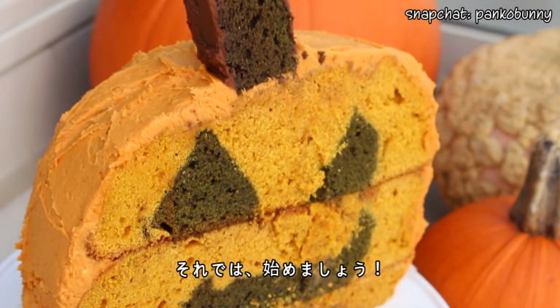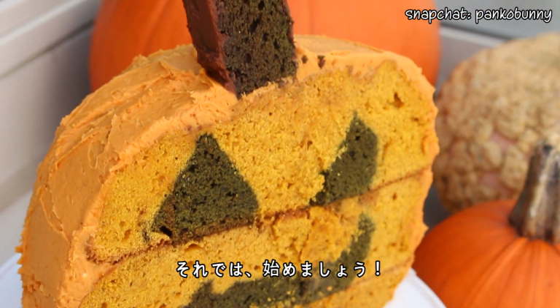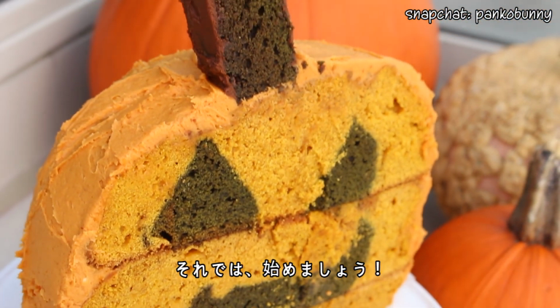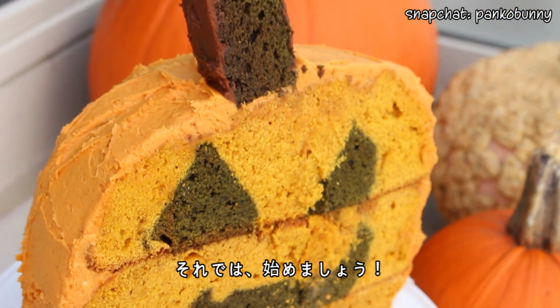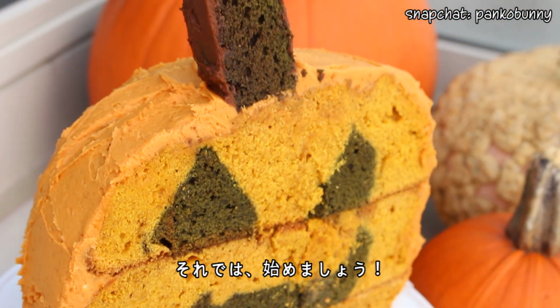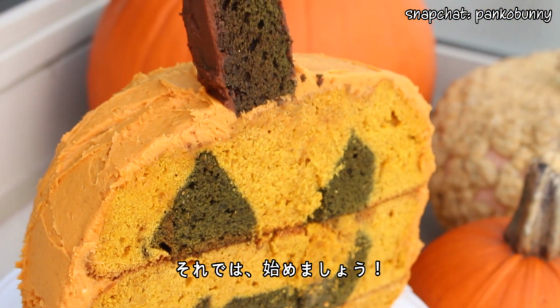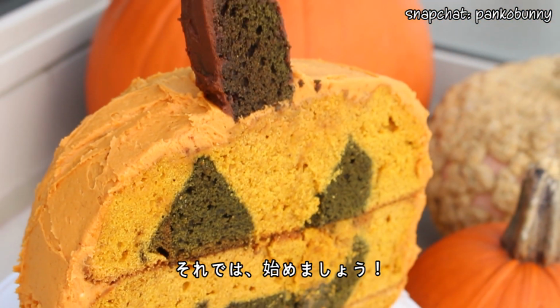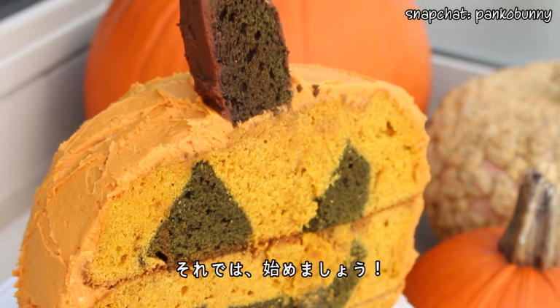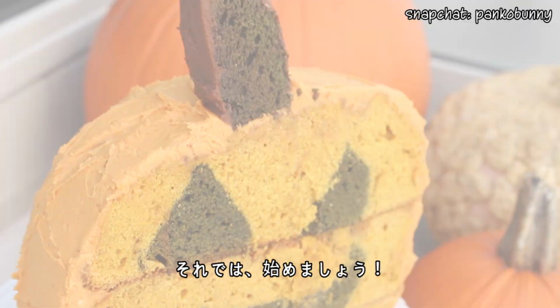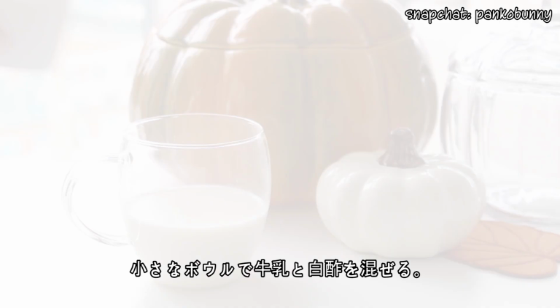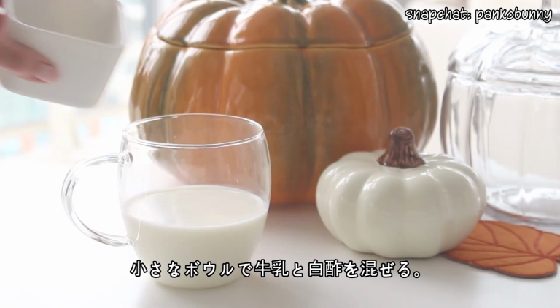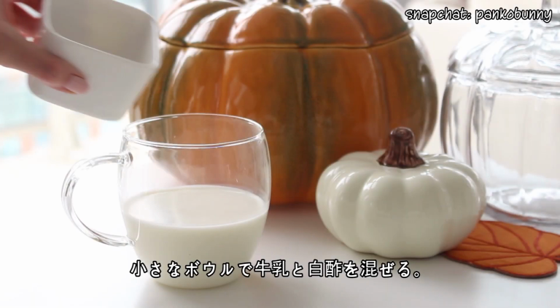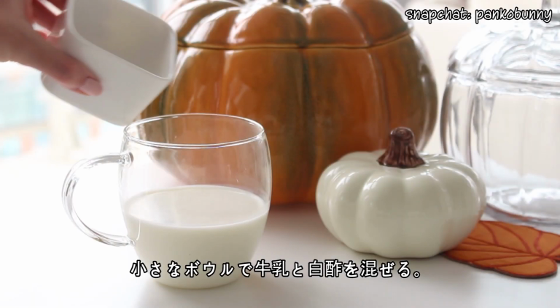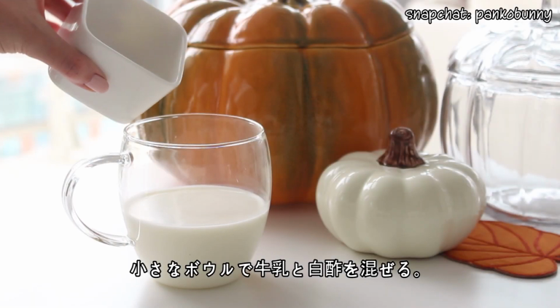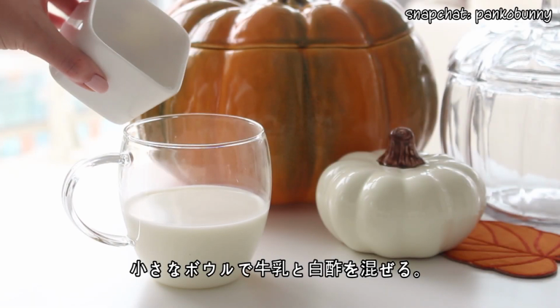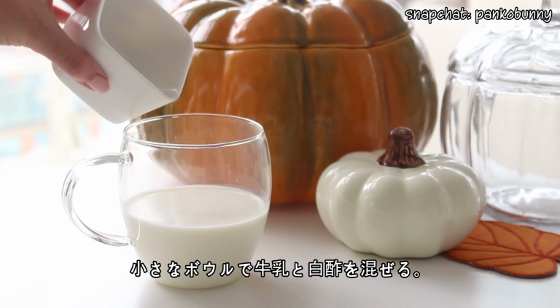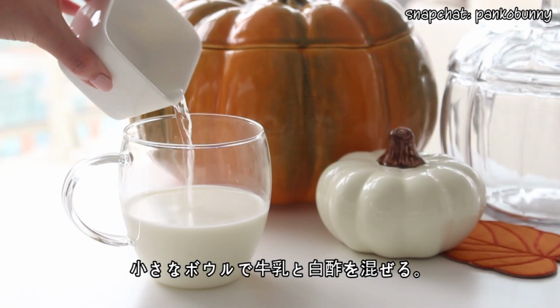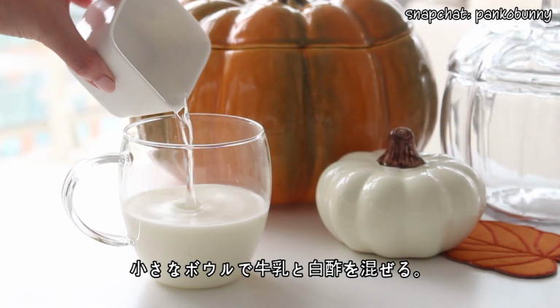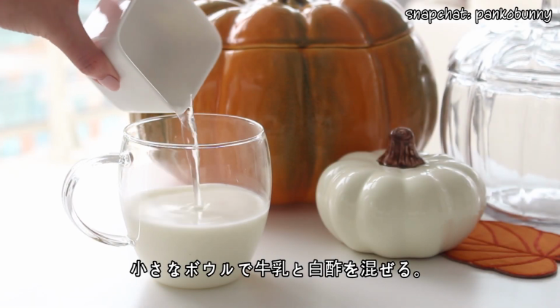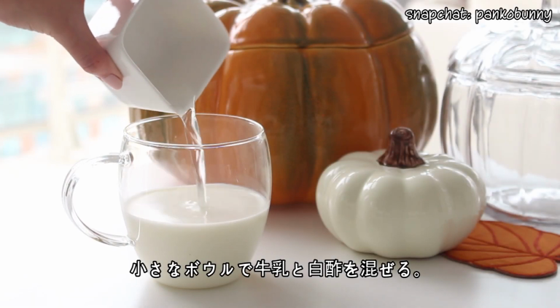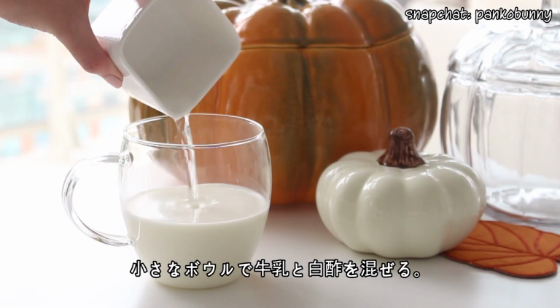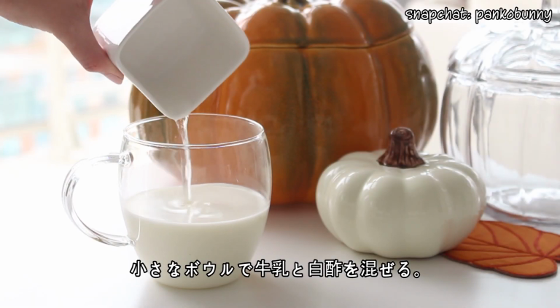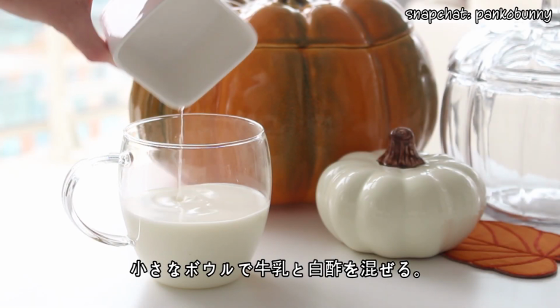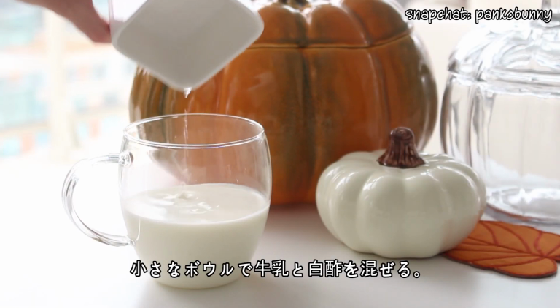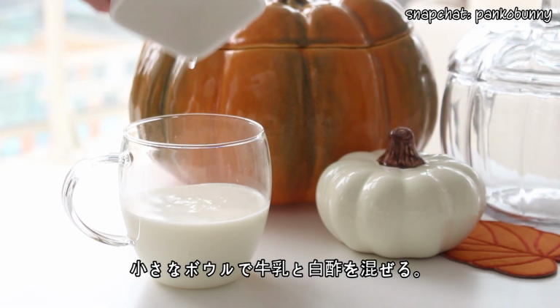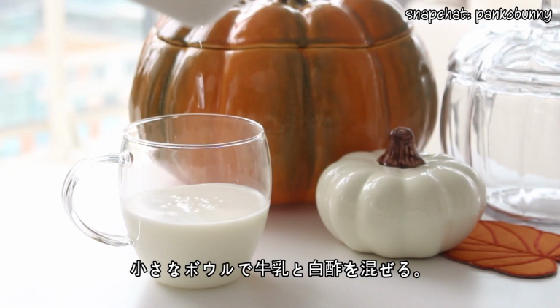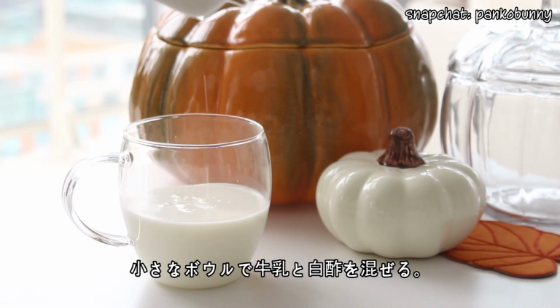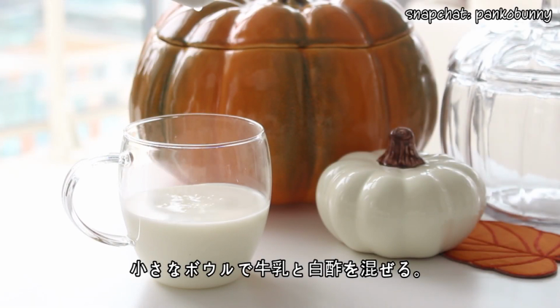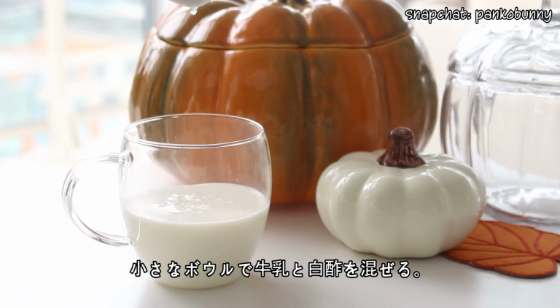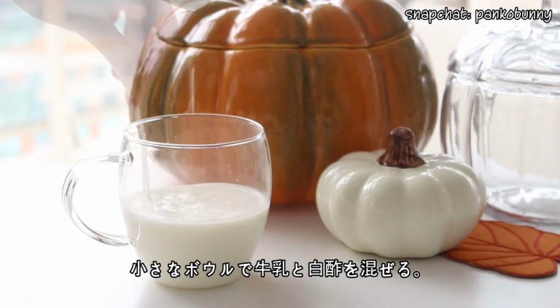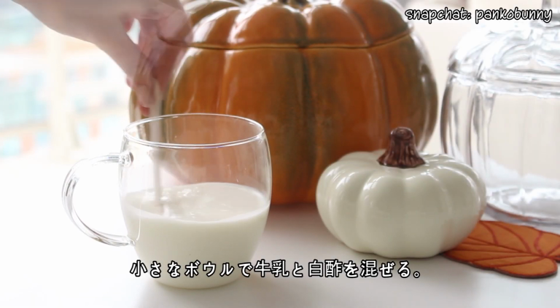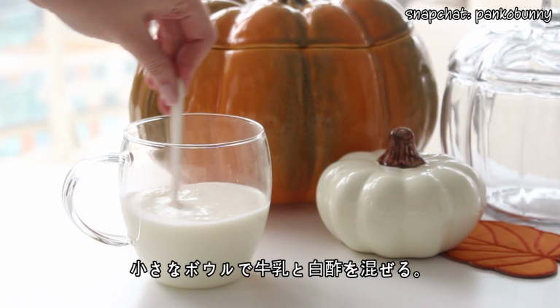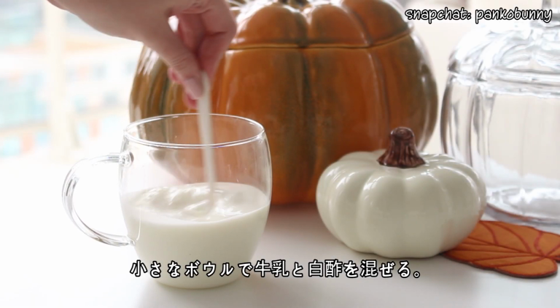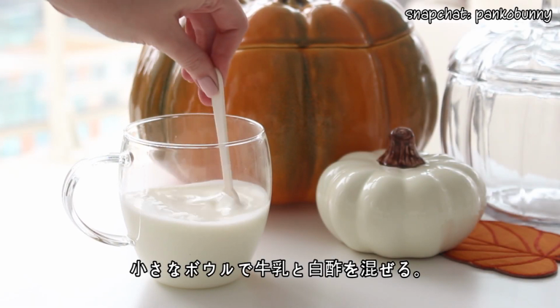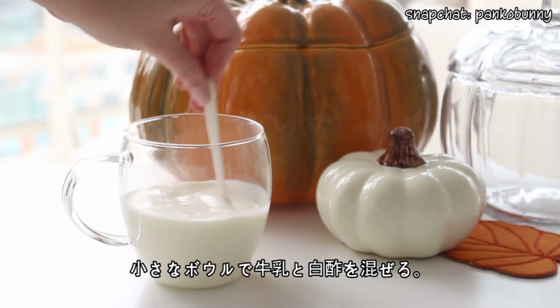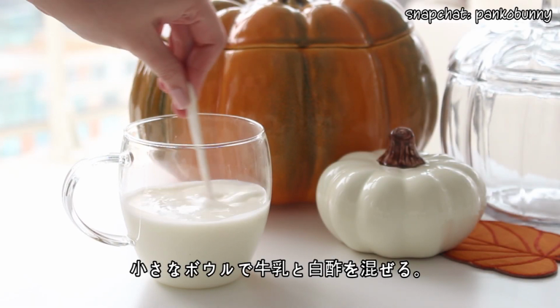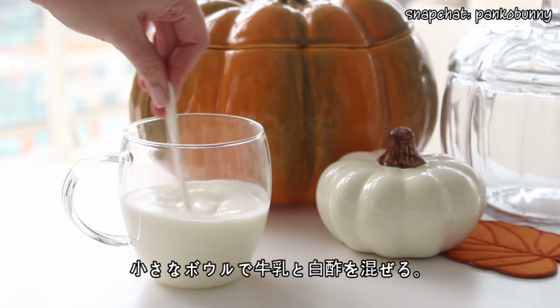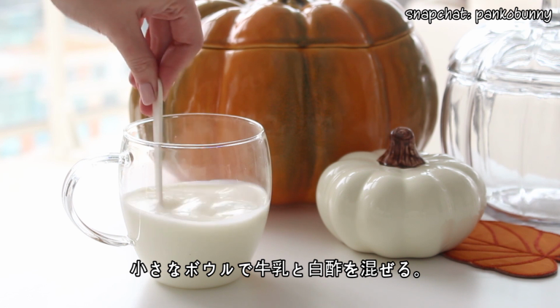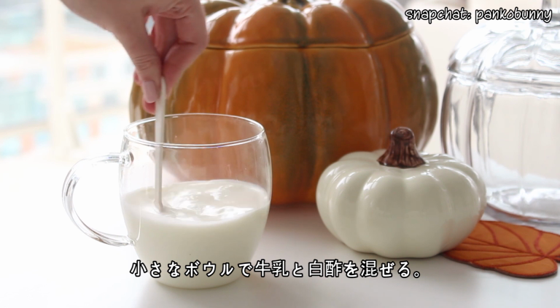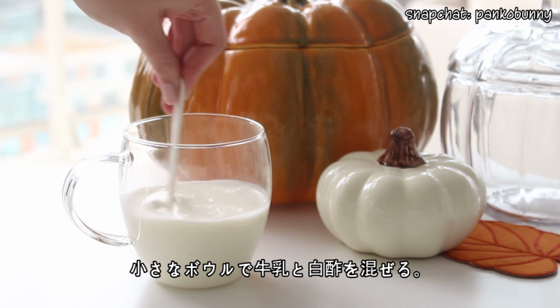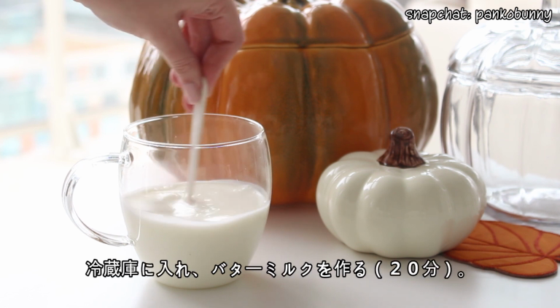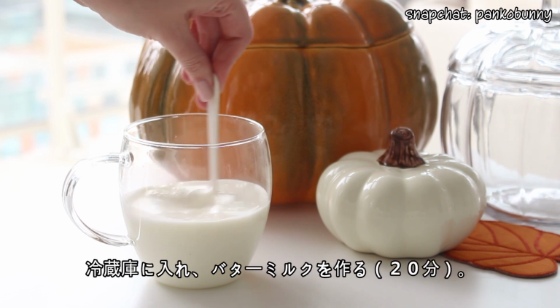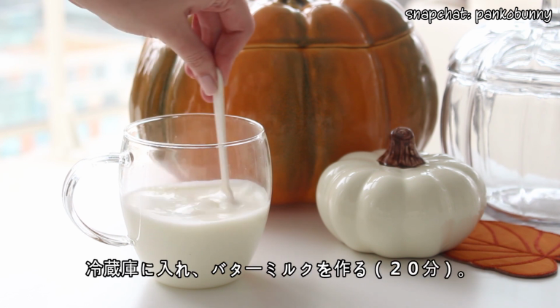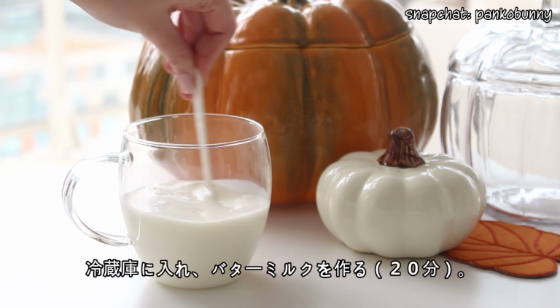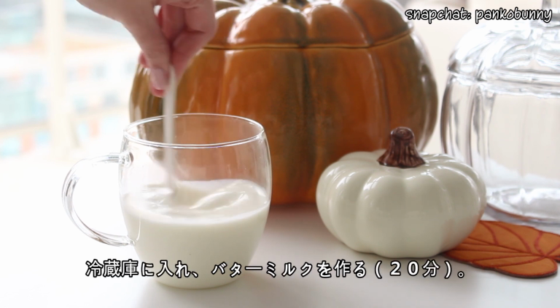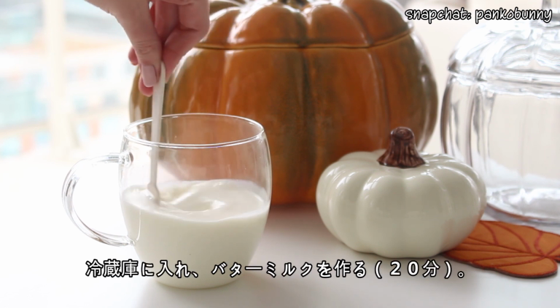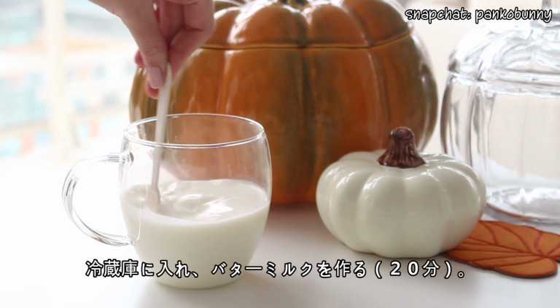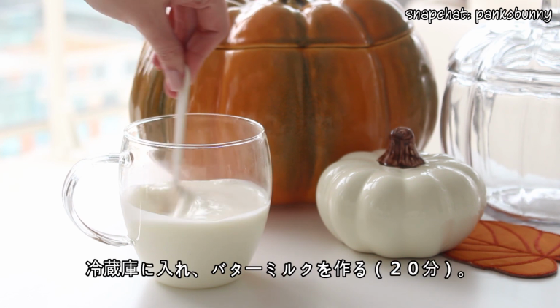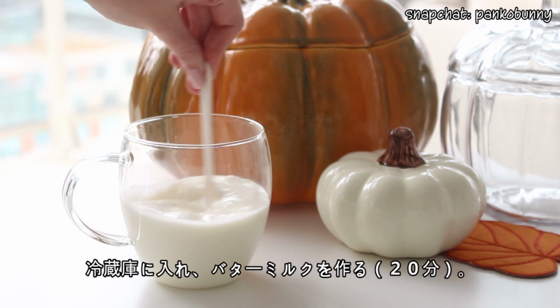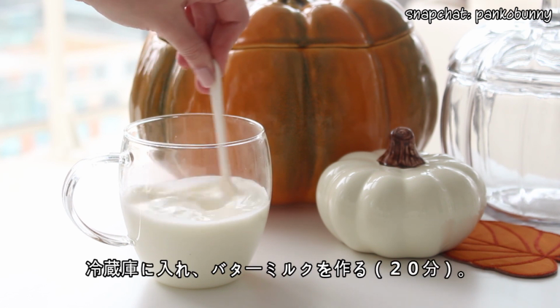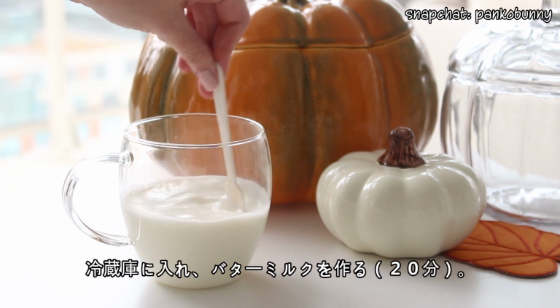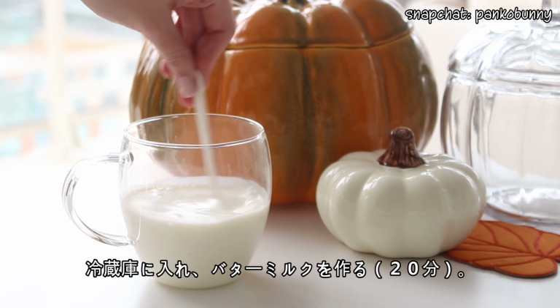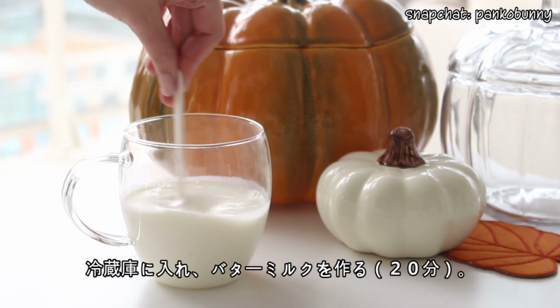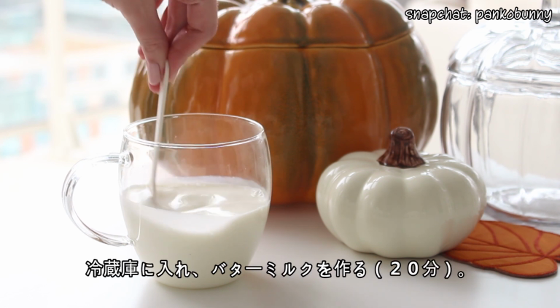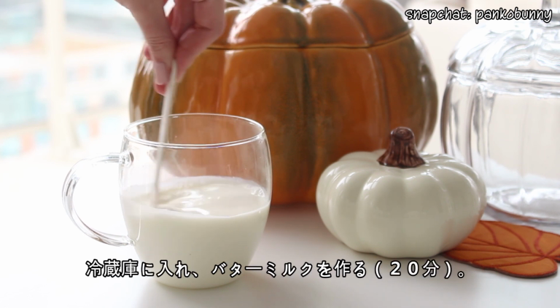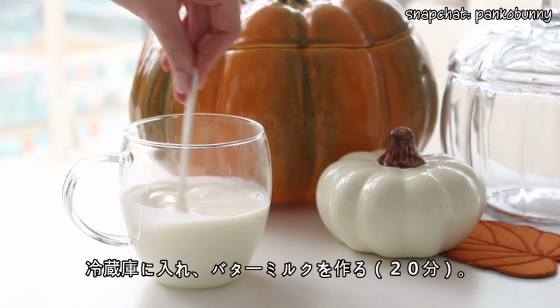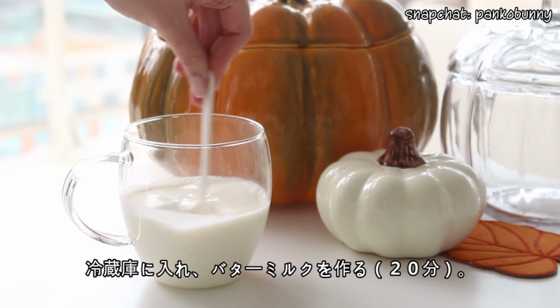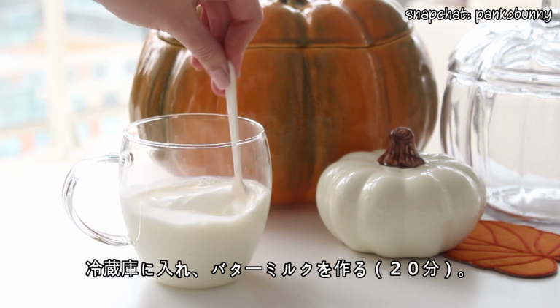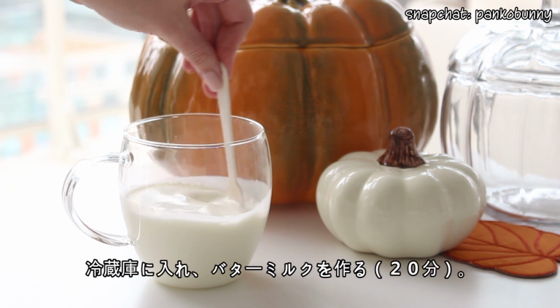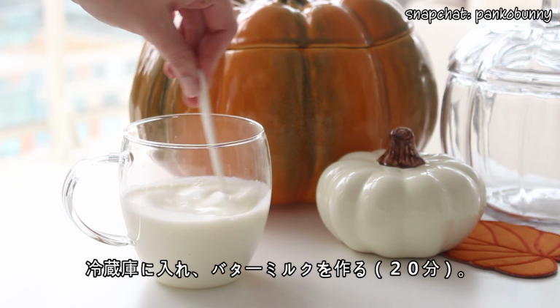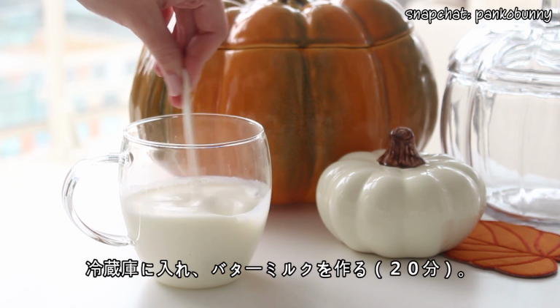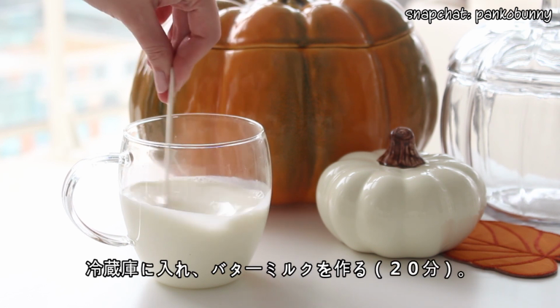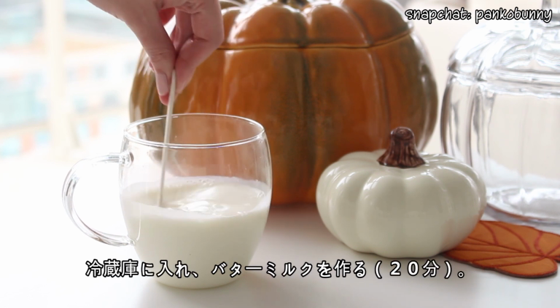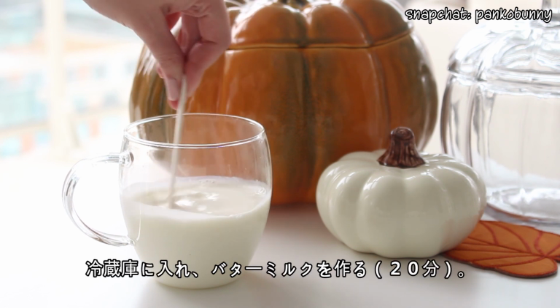Let's get started. First, you want to combine some milk and vinegar in a glass and stir. Place in the fridge for 20 minutes and you'll have some homemade buttermilk.